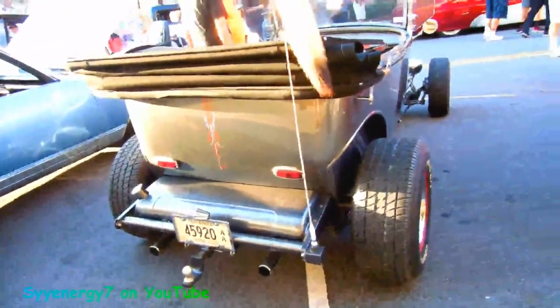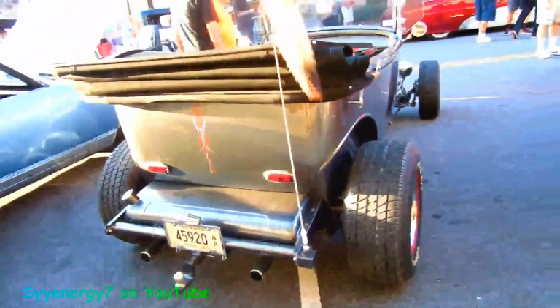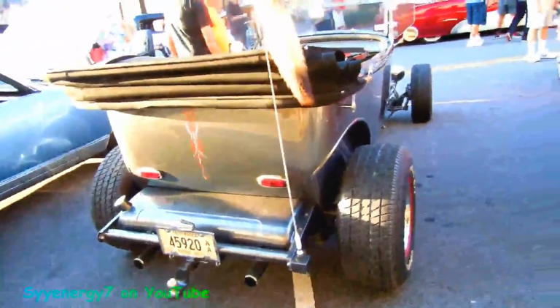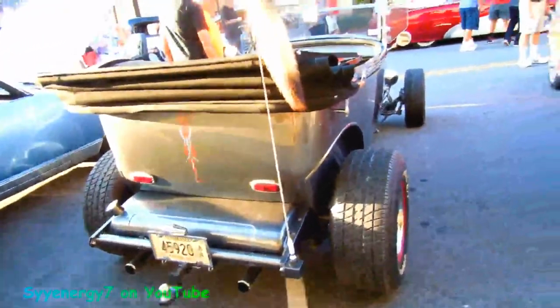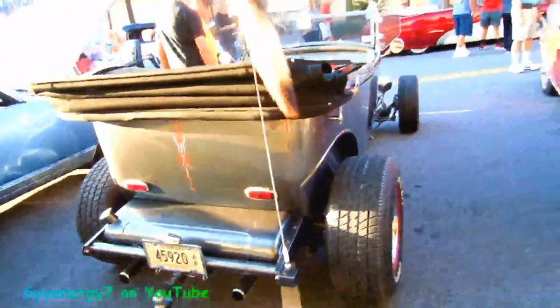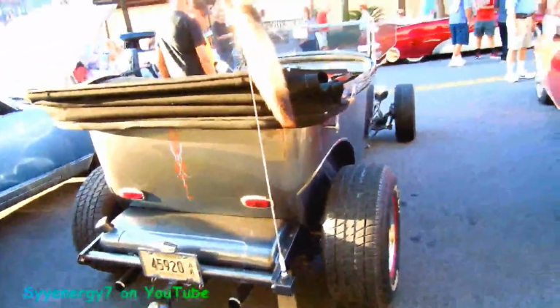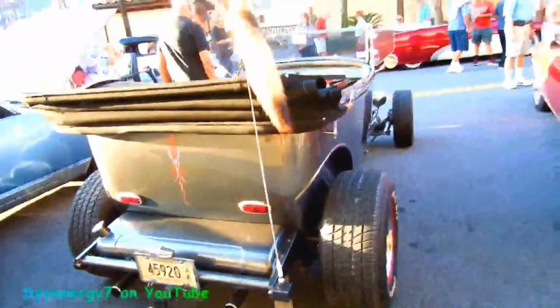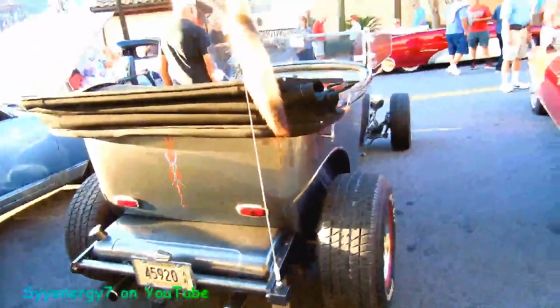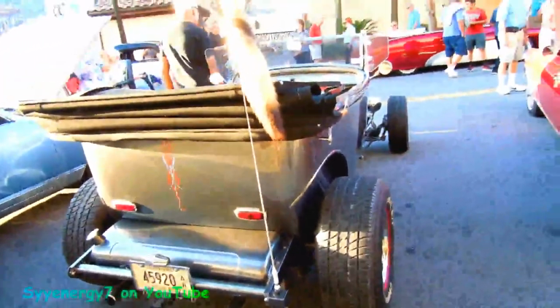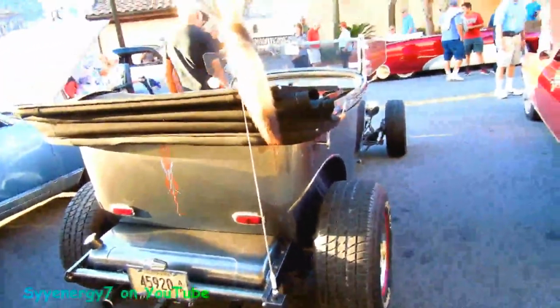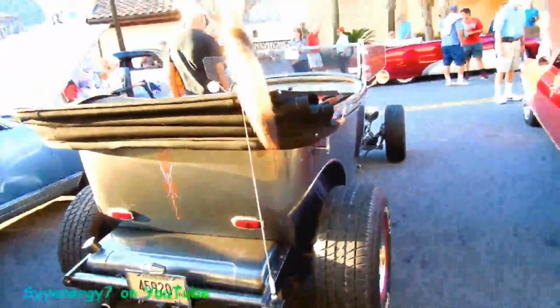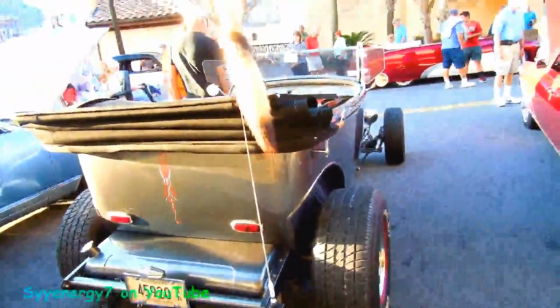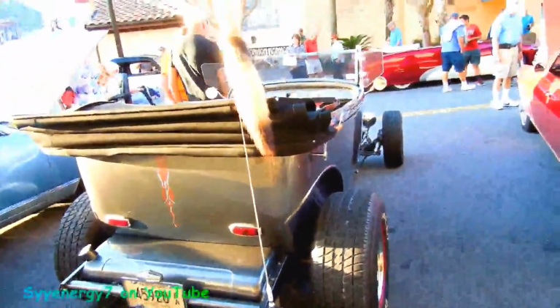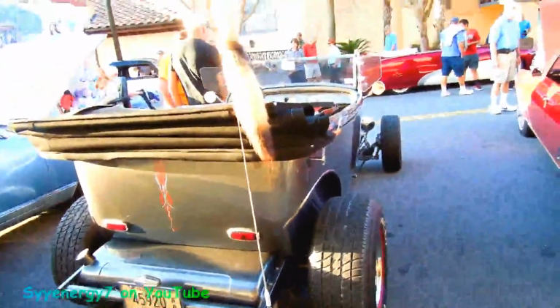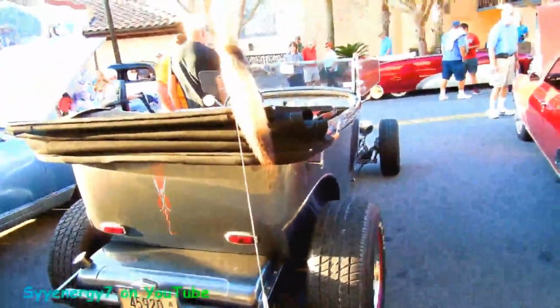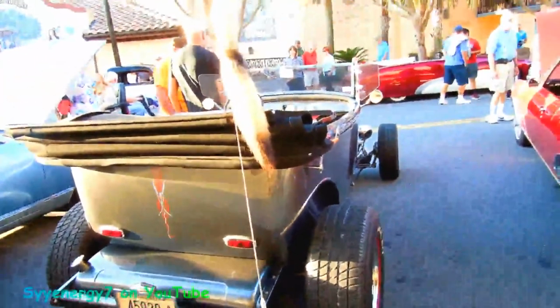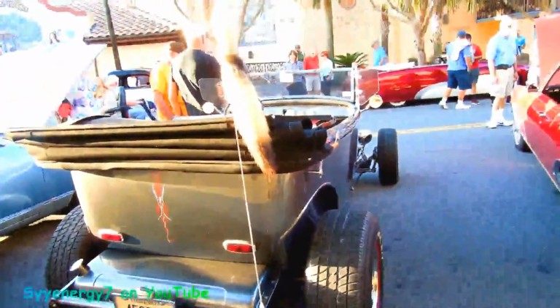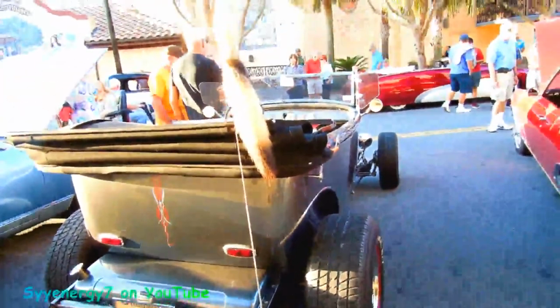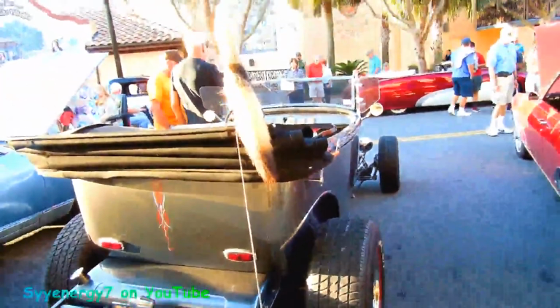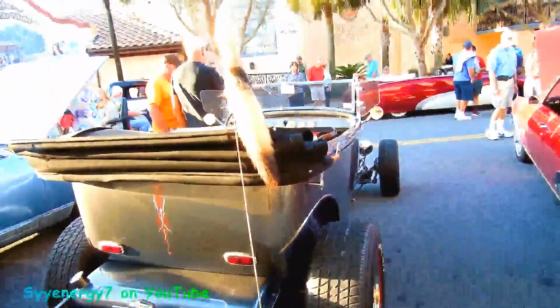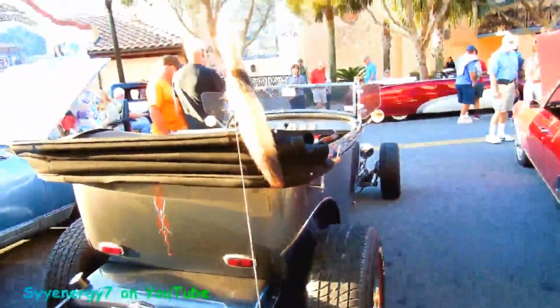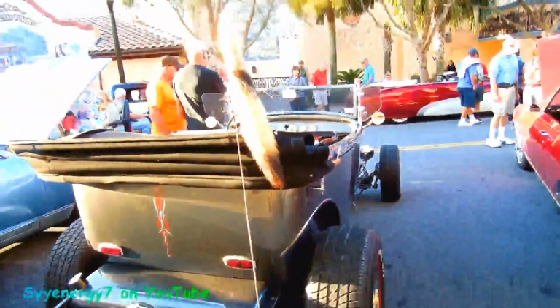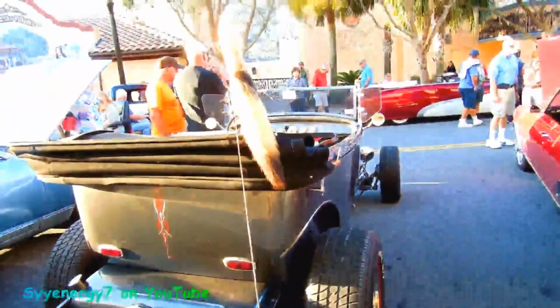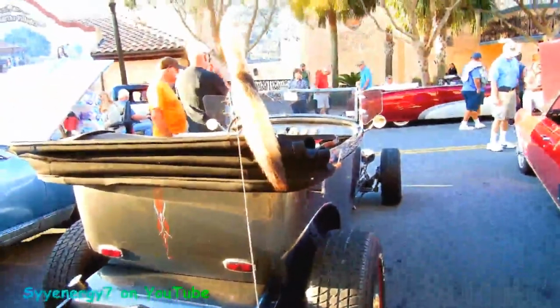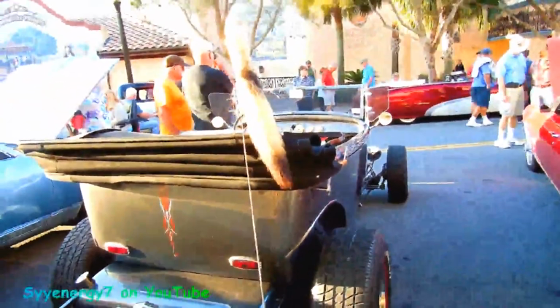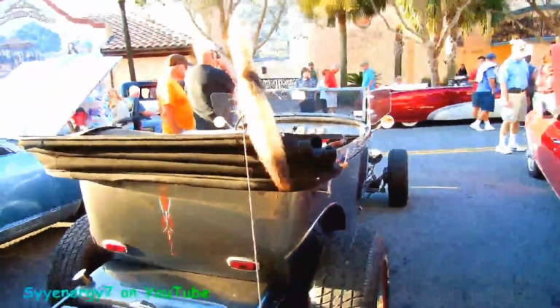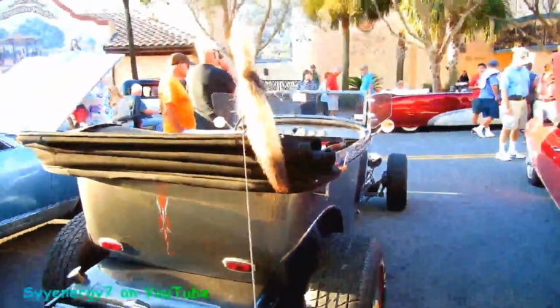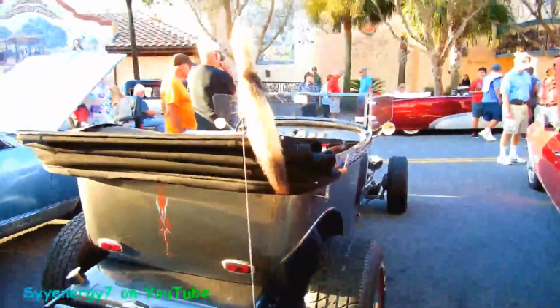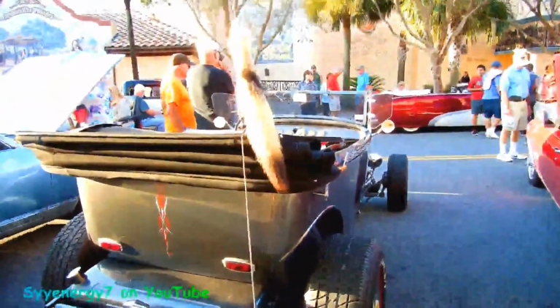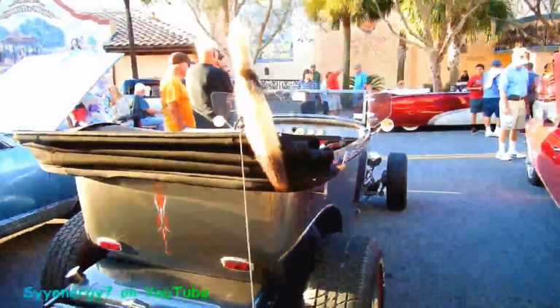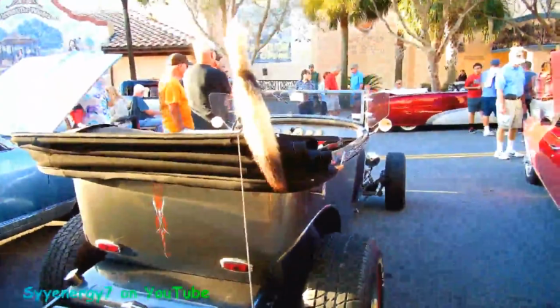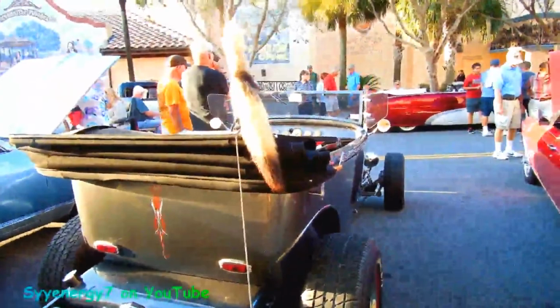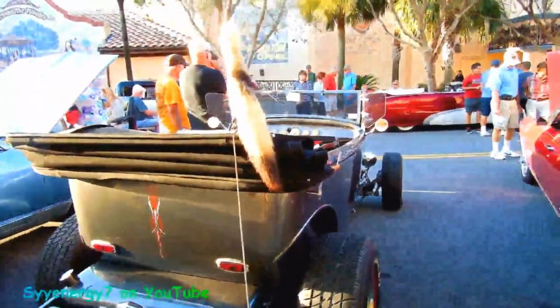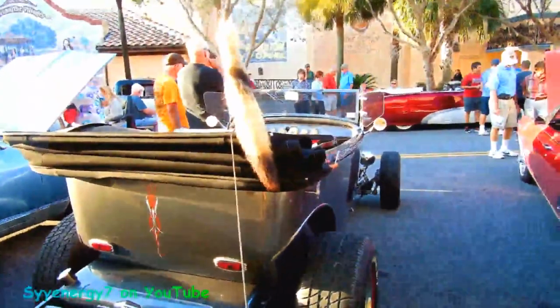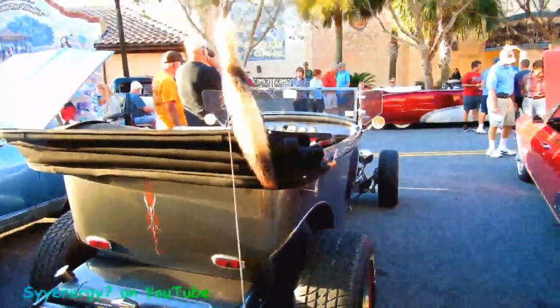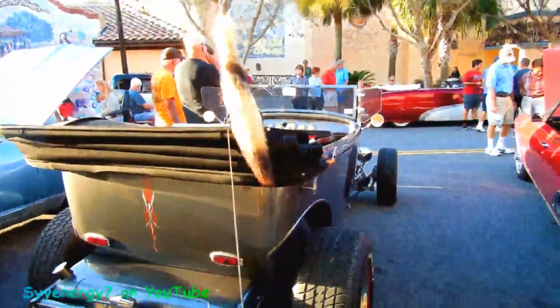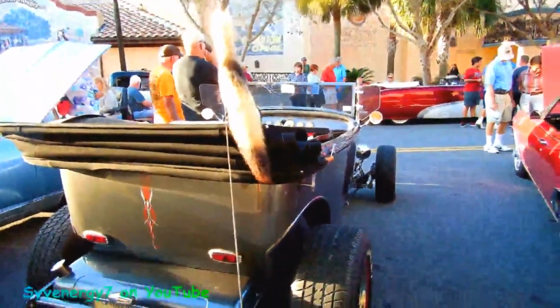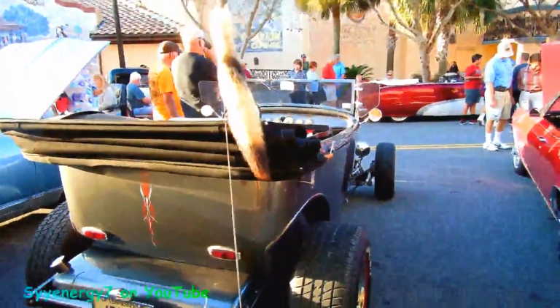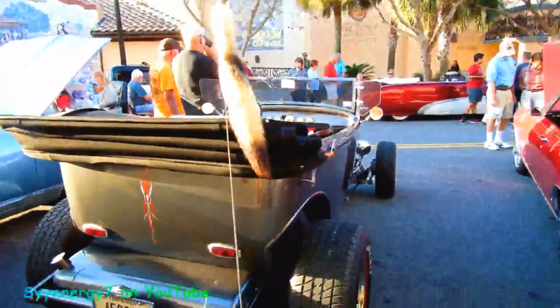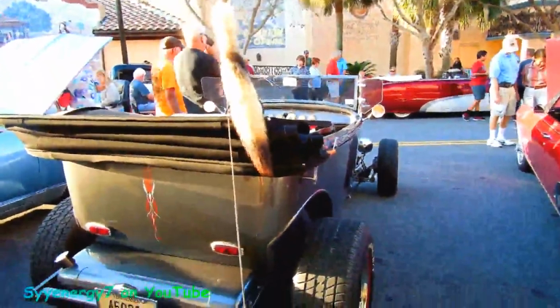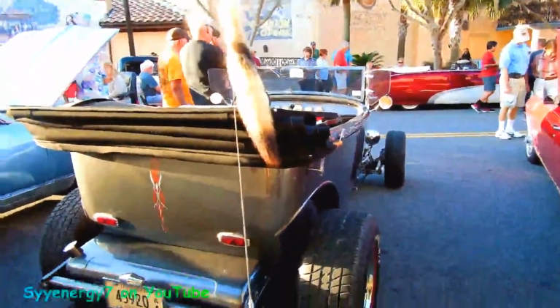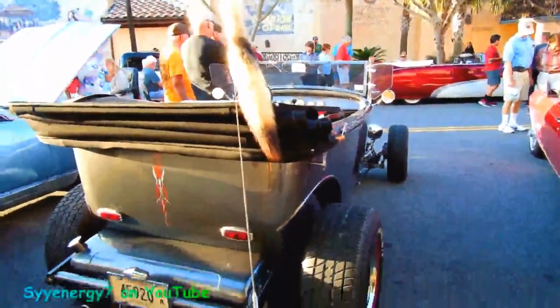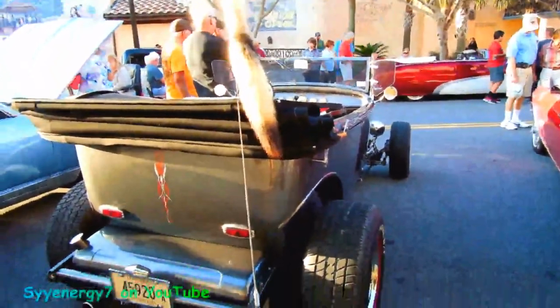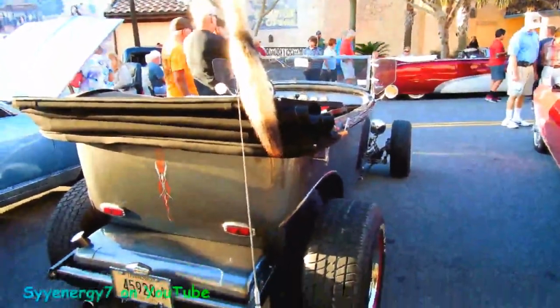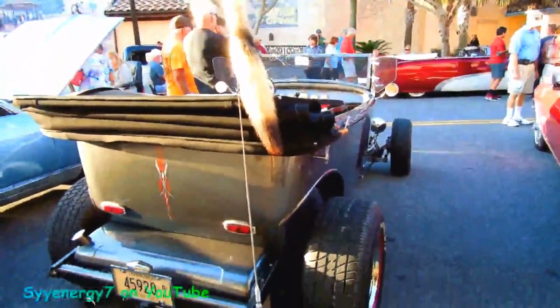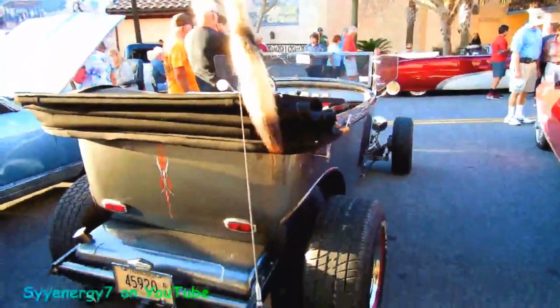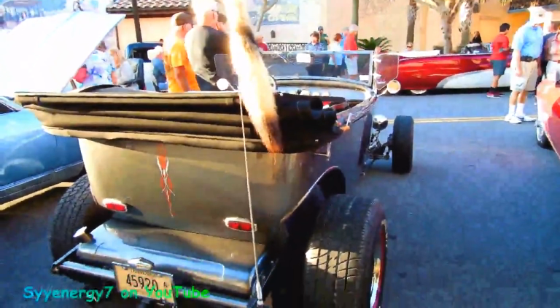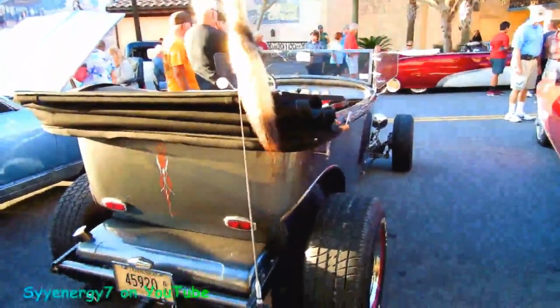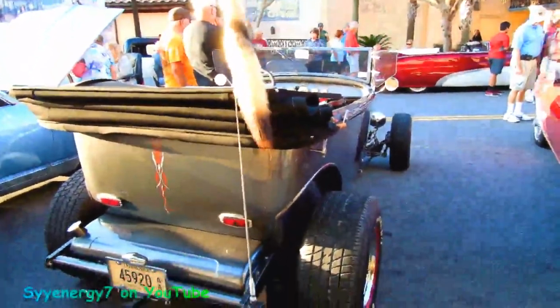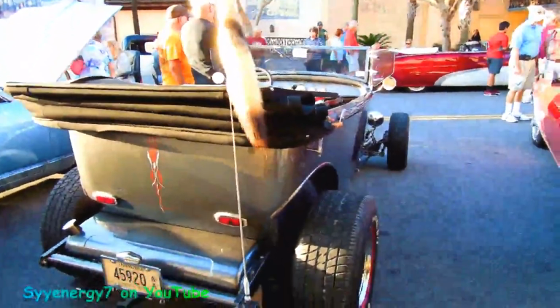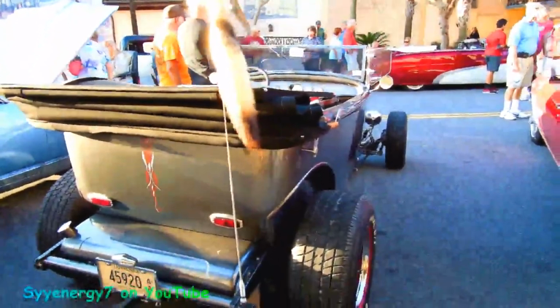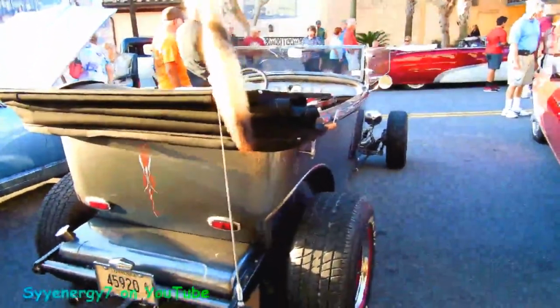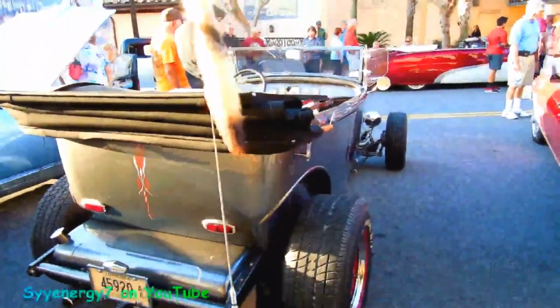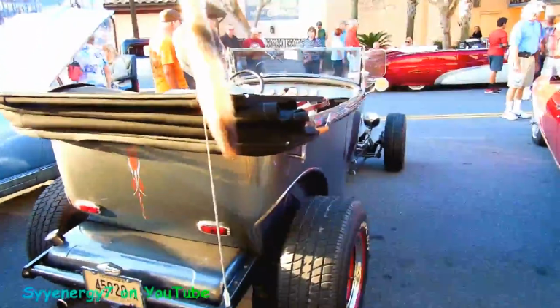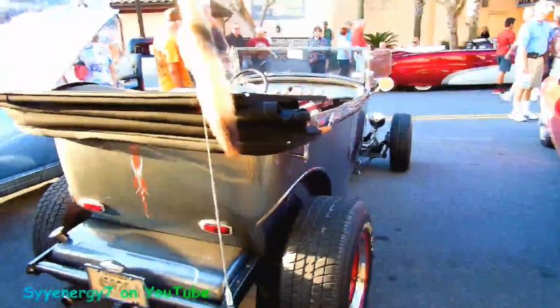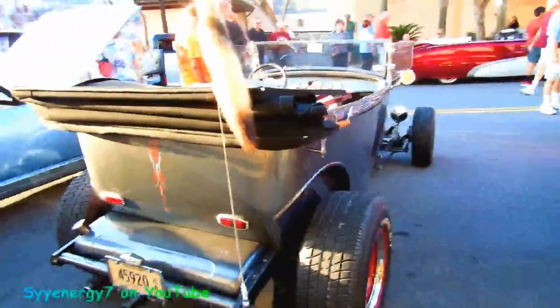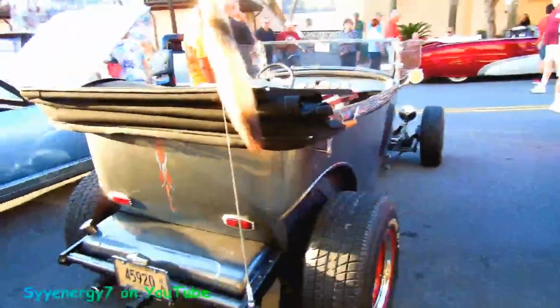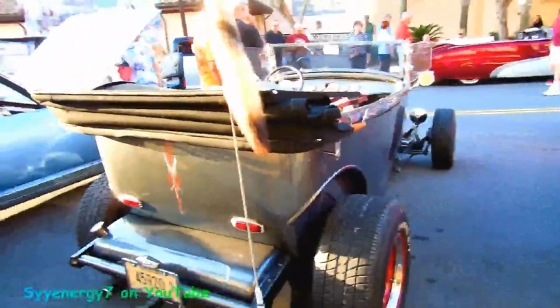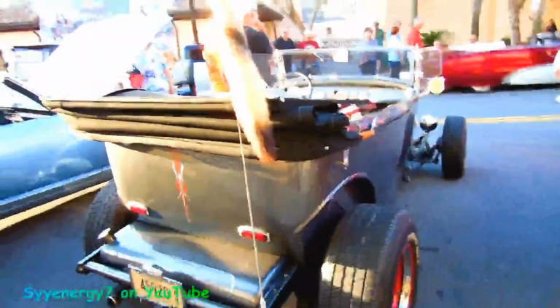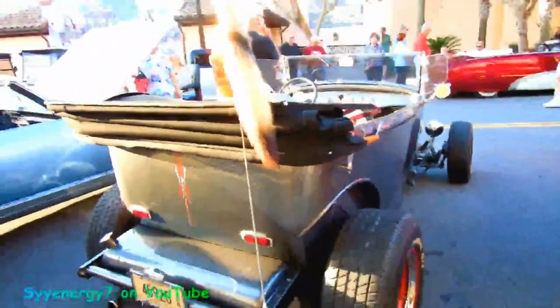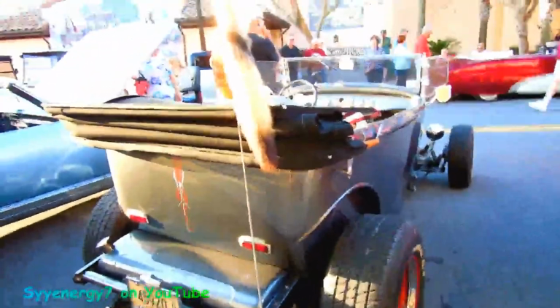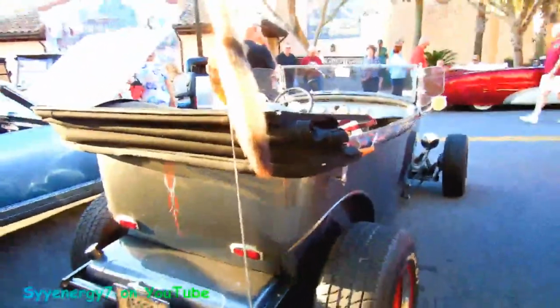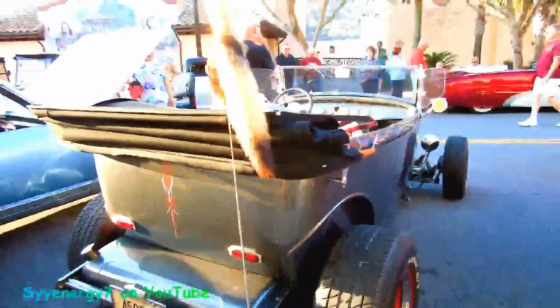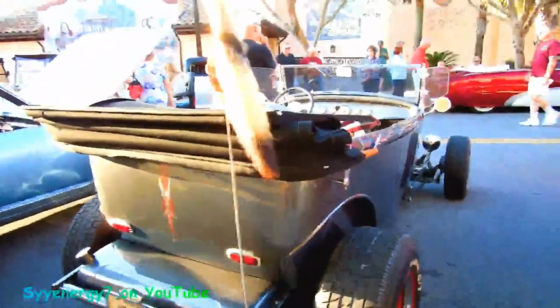Gas tank in the back. Looks like a sweet light riding car. Very much so.